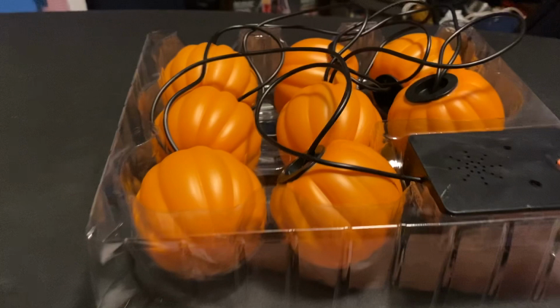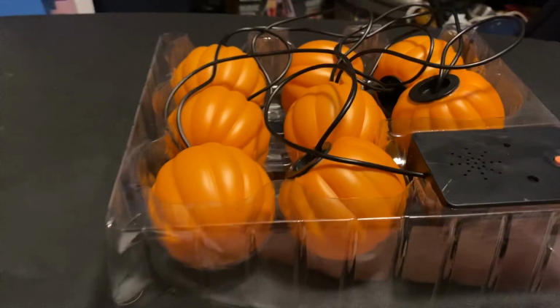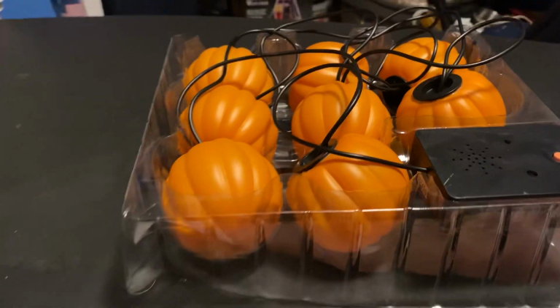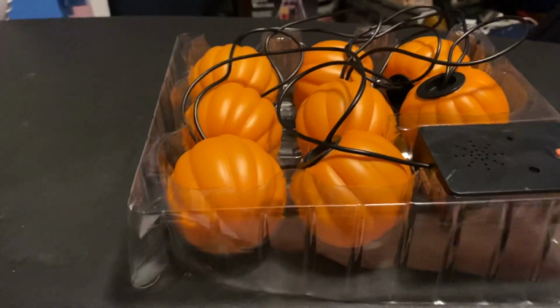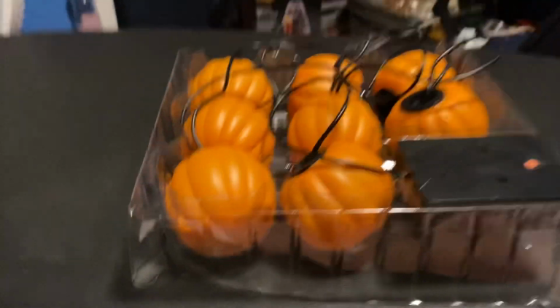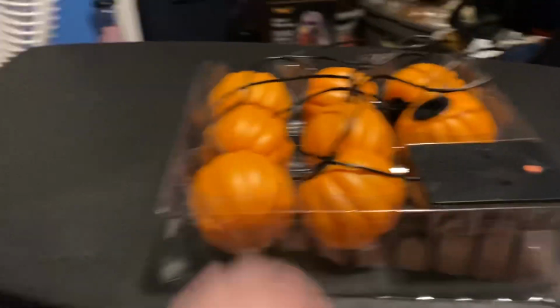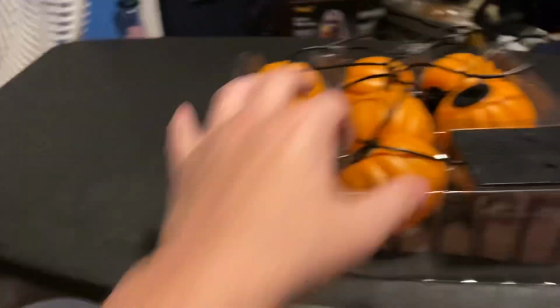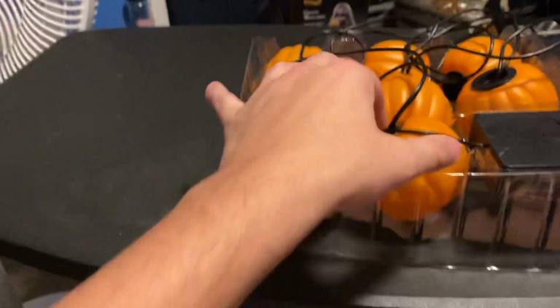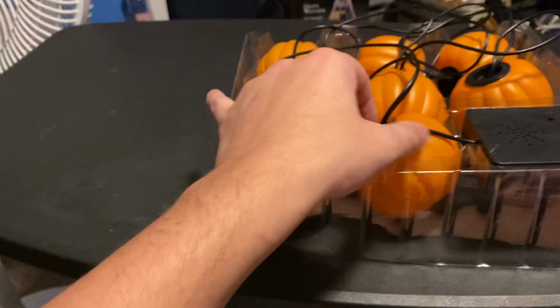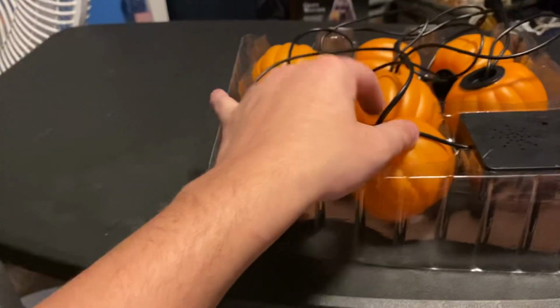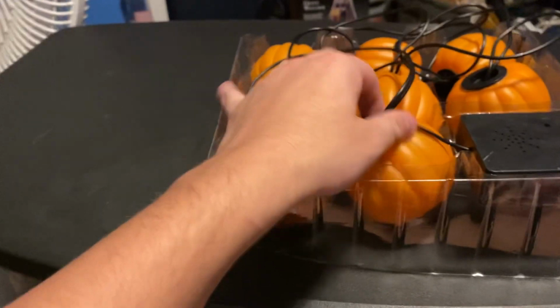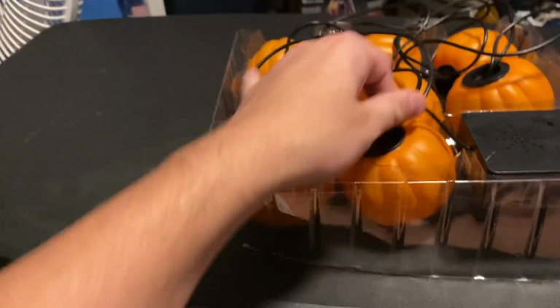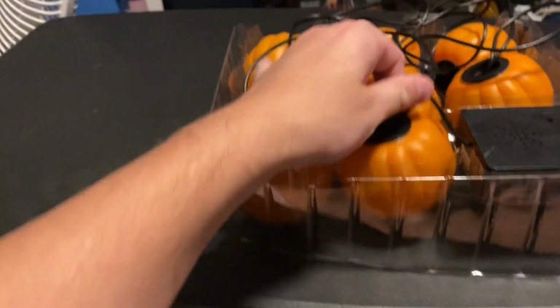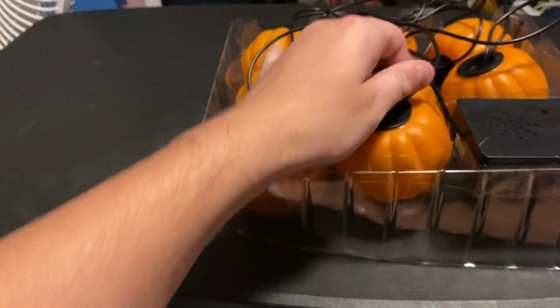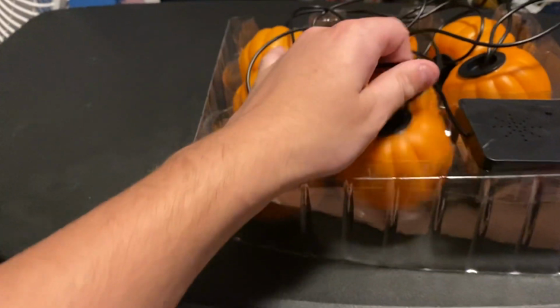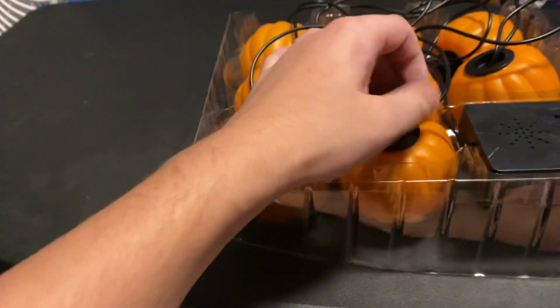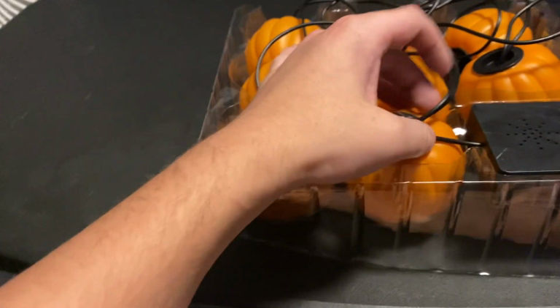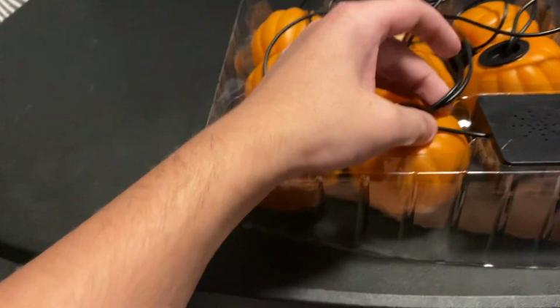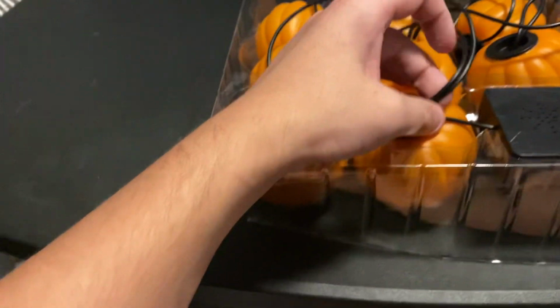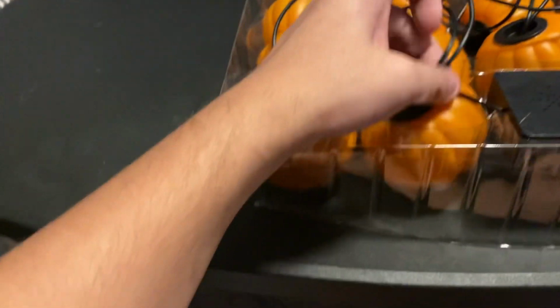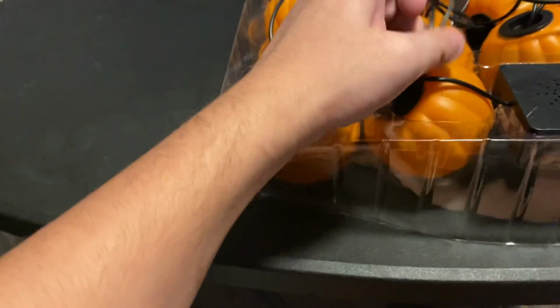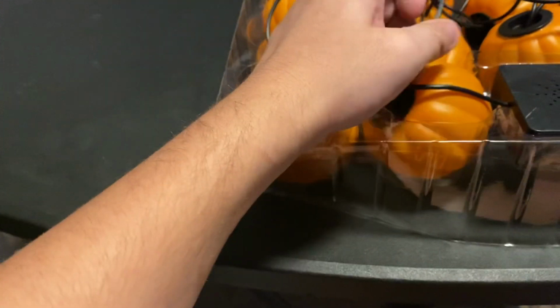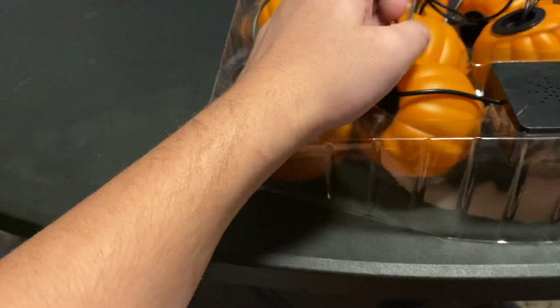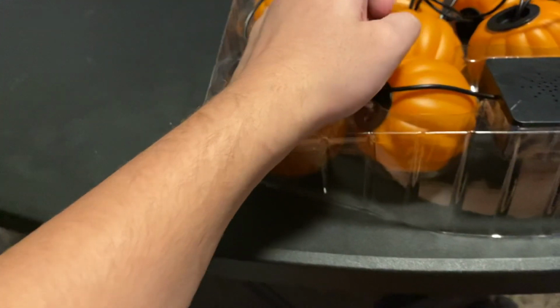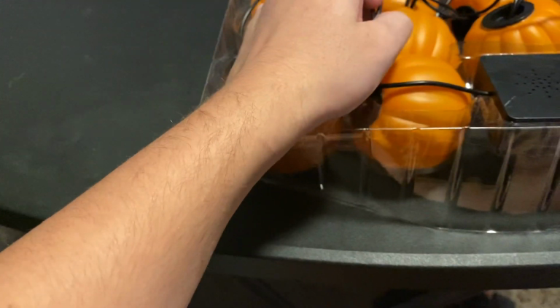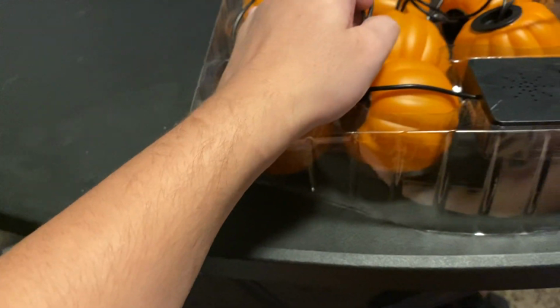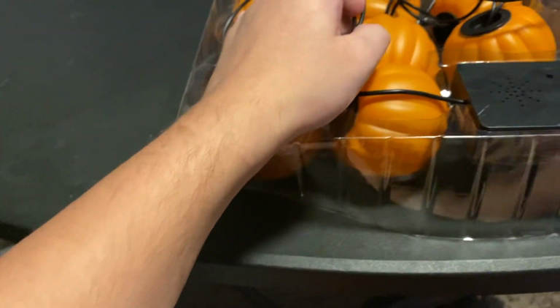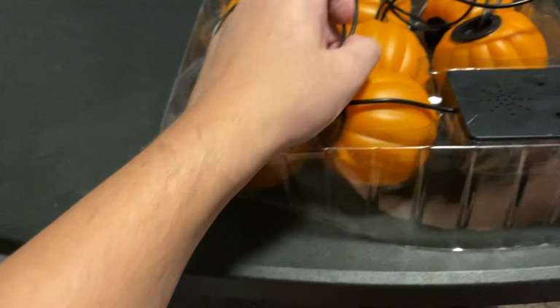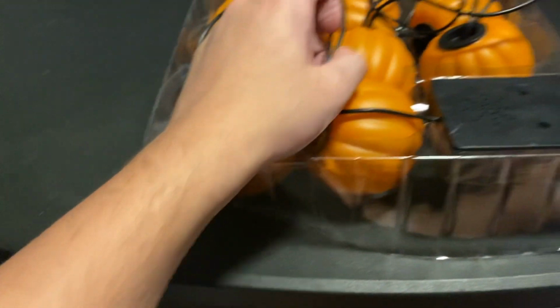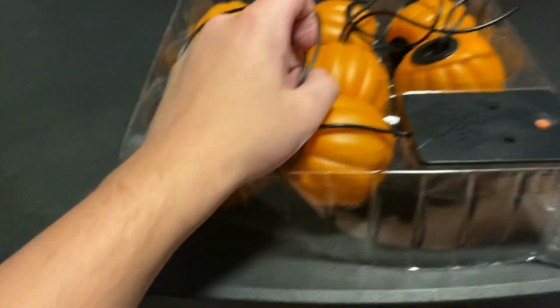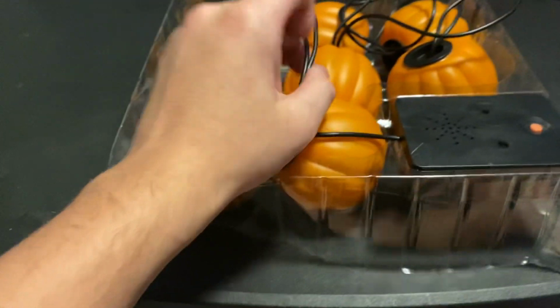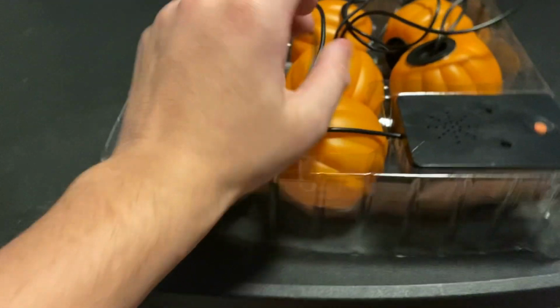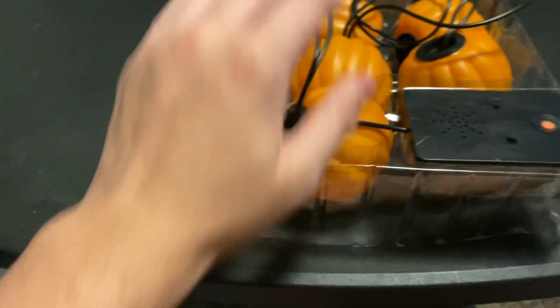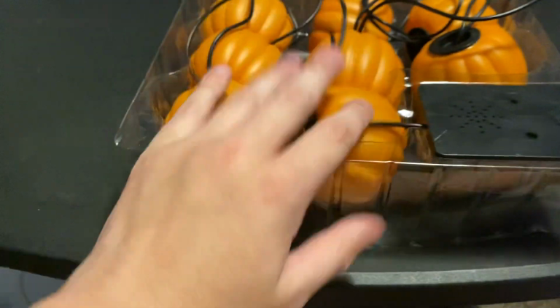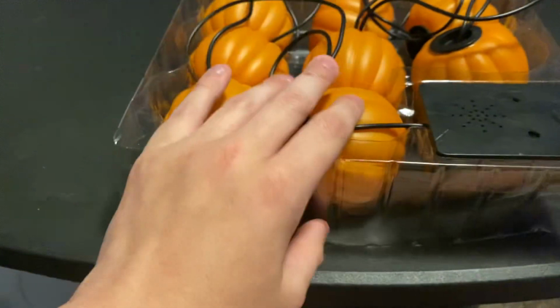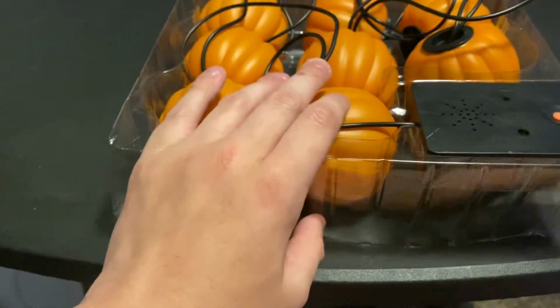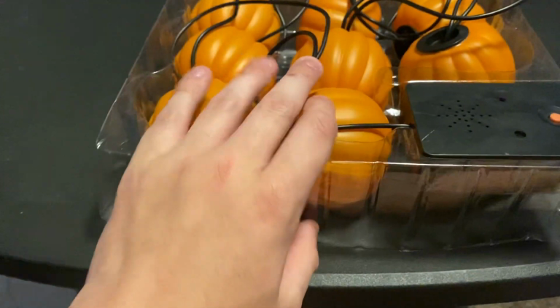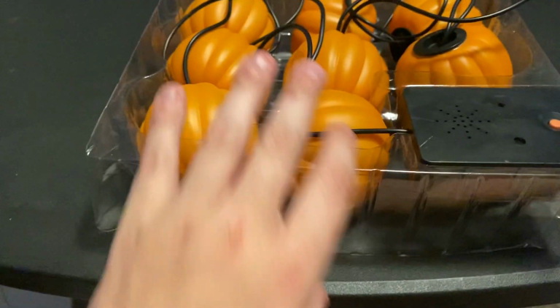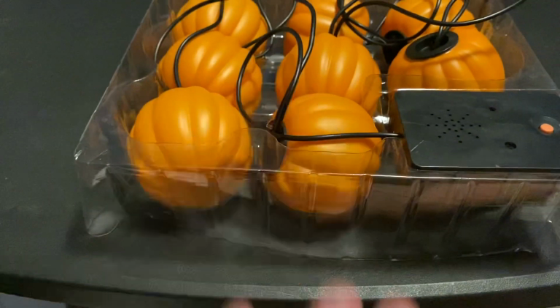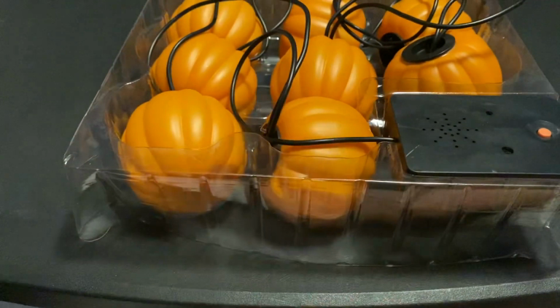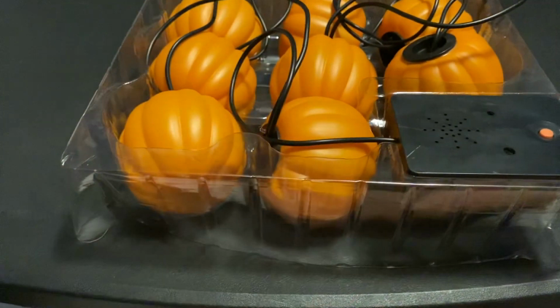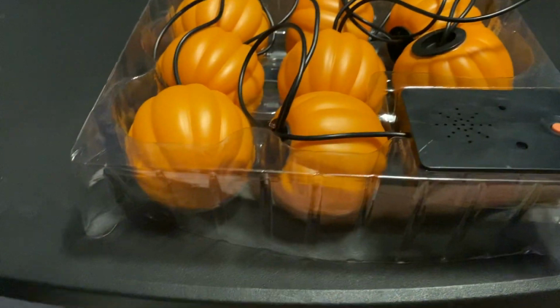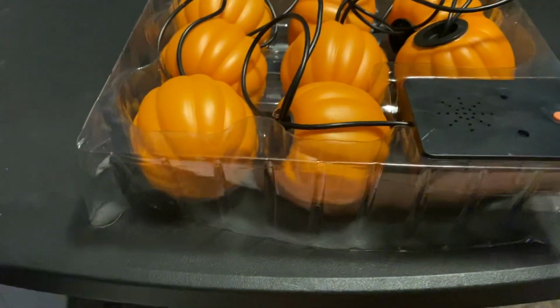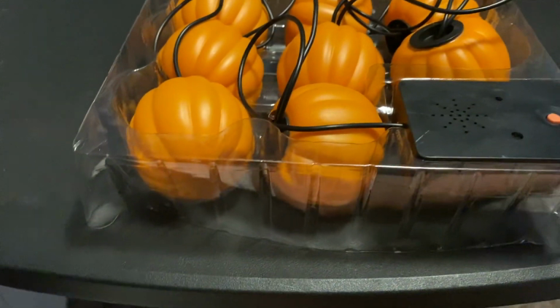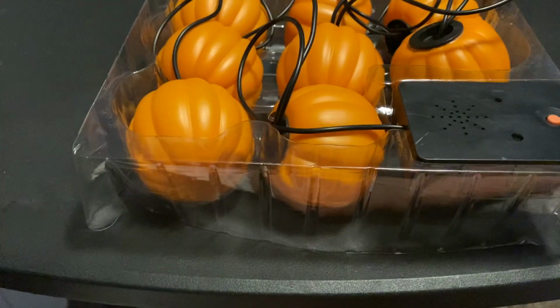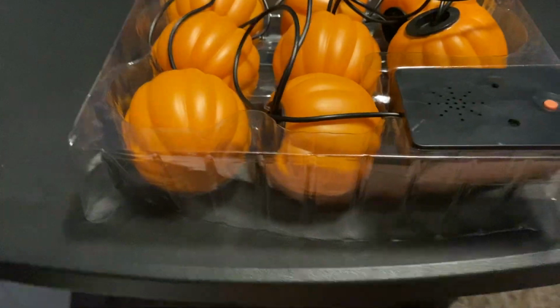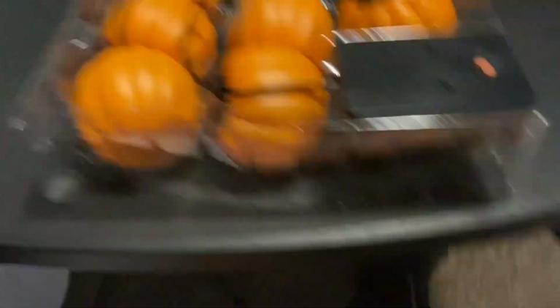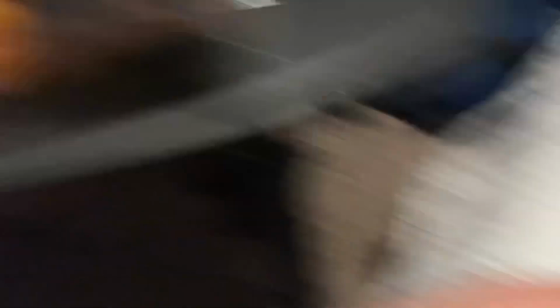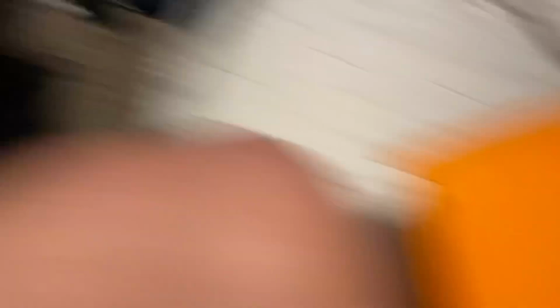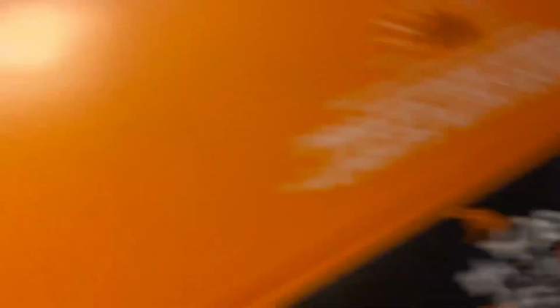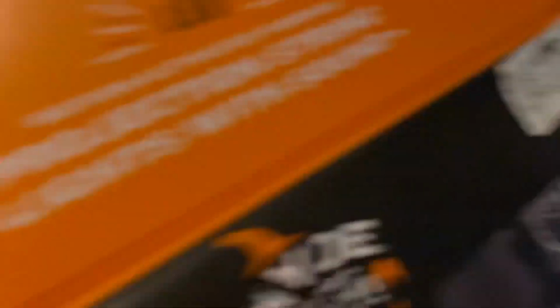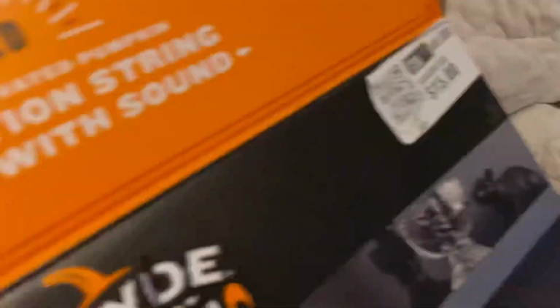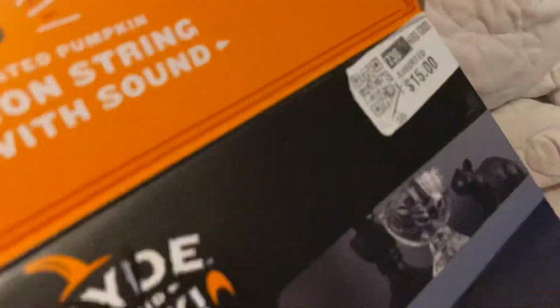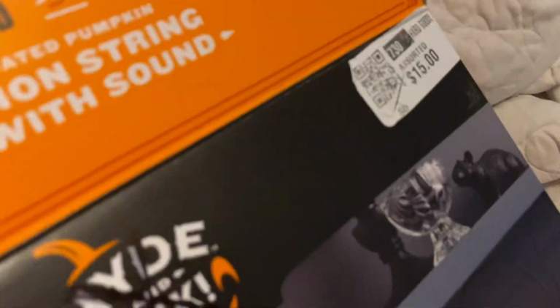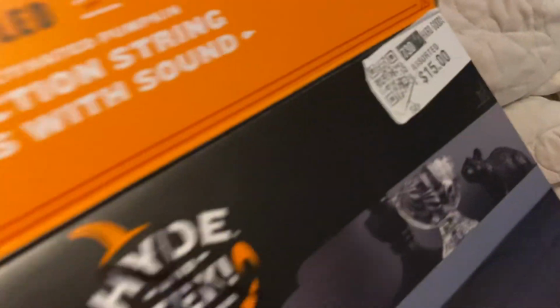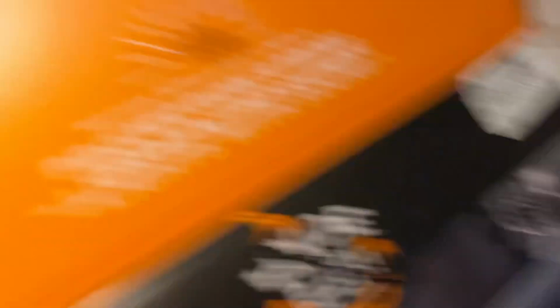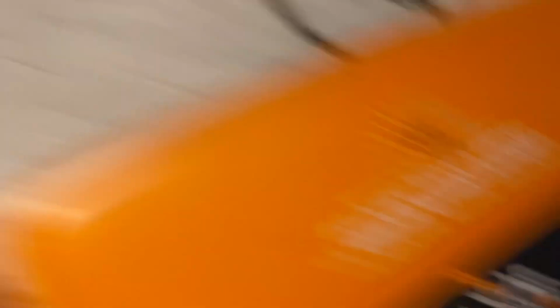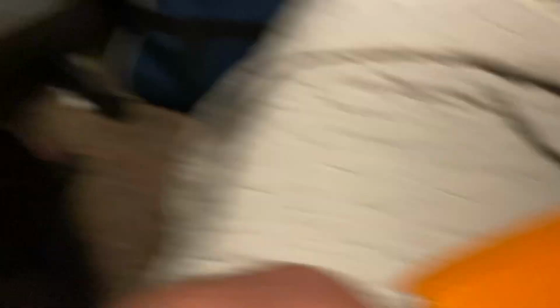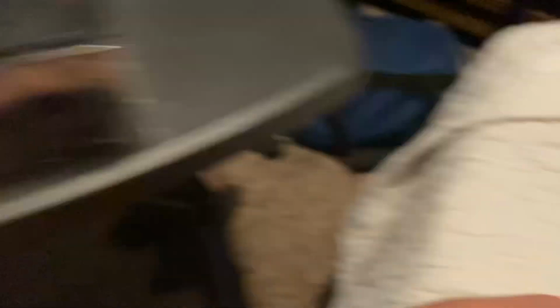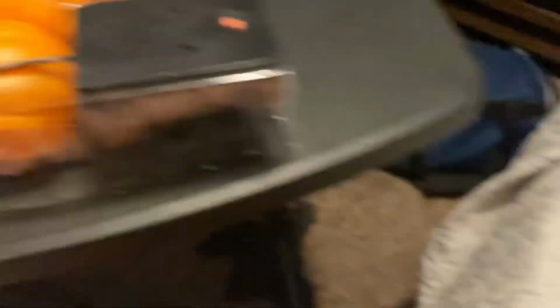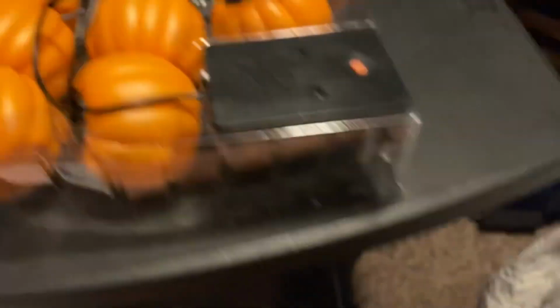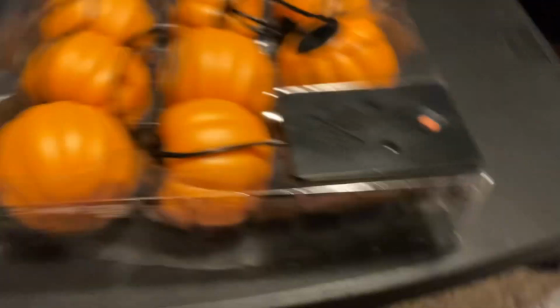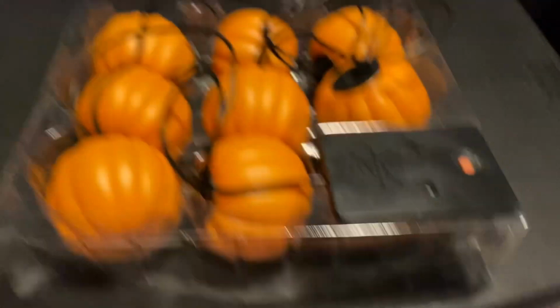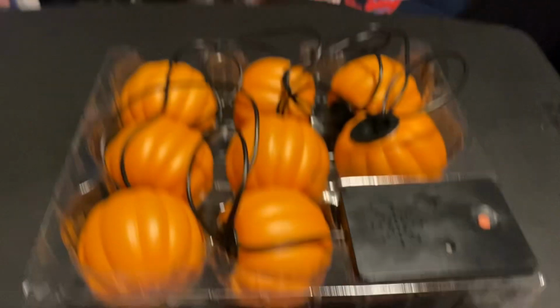These were sold at Target in the past couple years, and I got some today from Buyer's Market for half off — $15 — which is a pretty good deal.